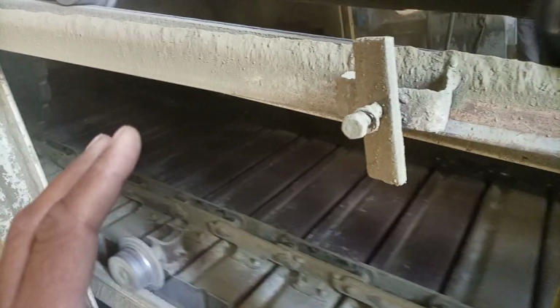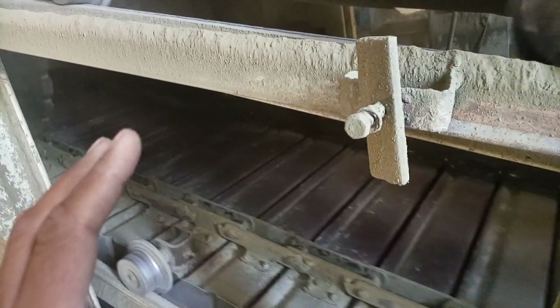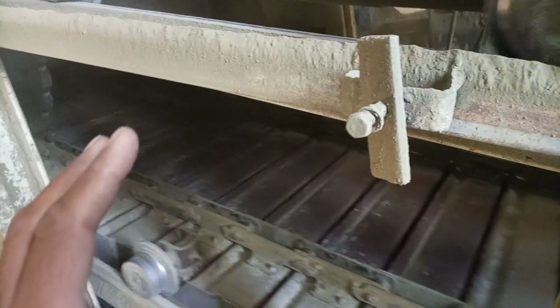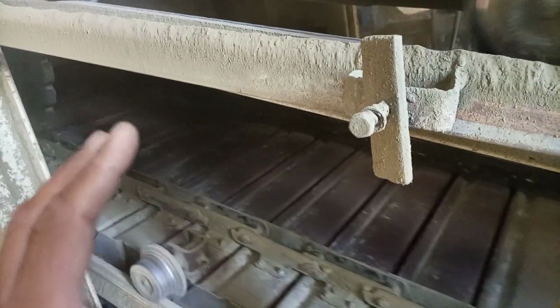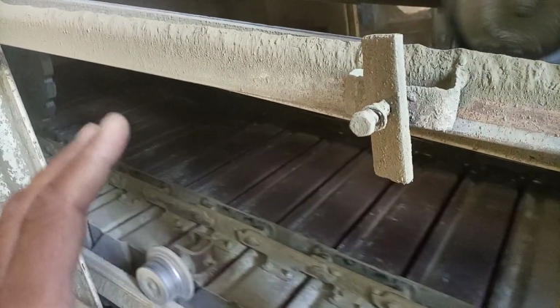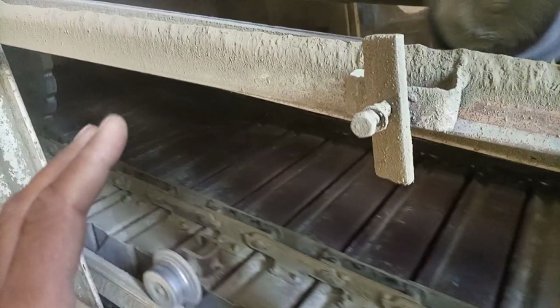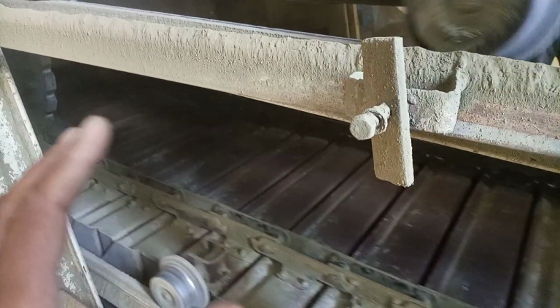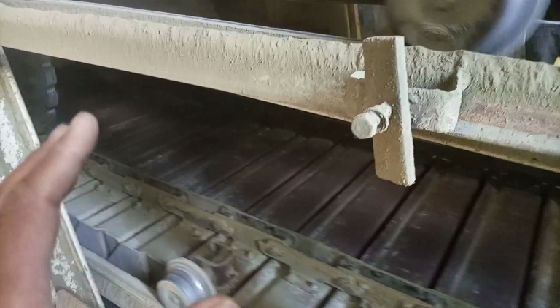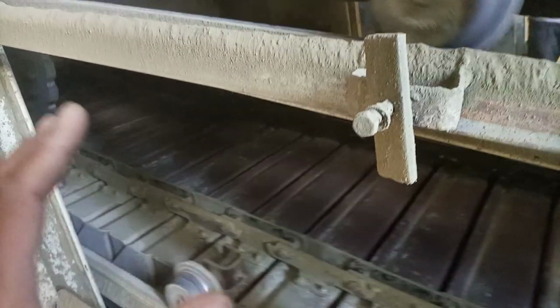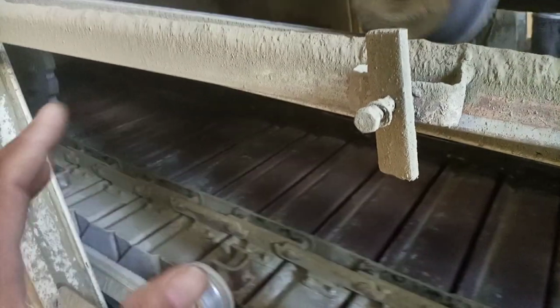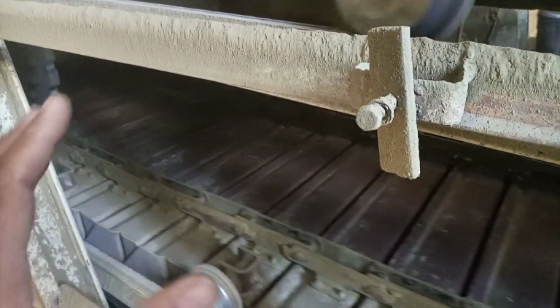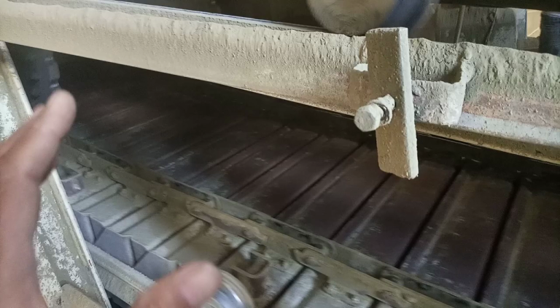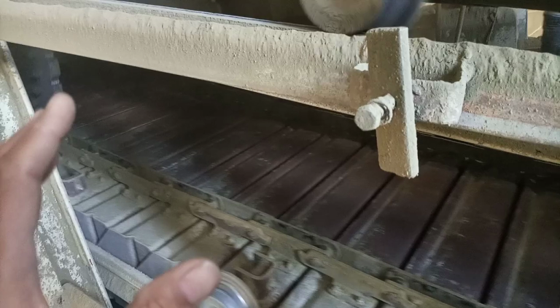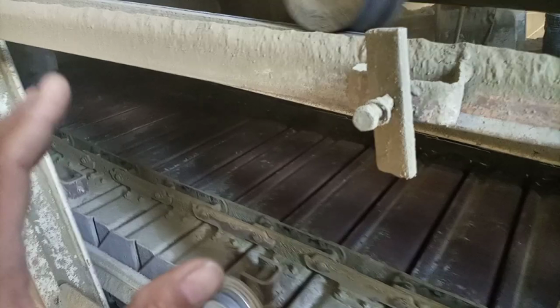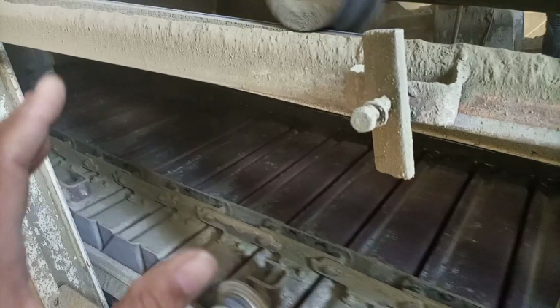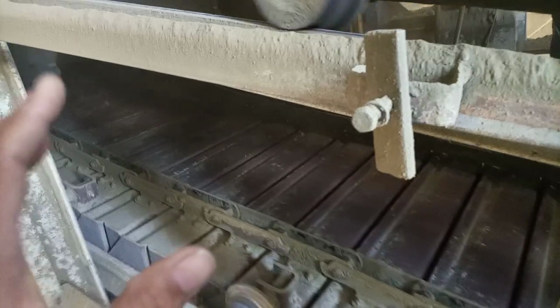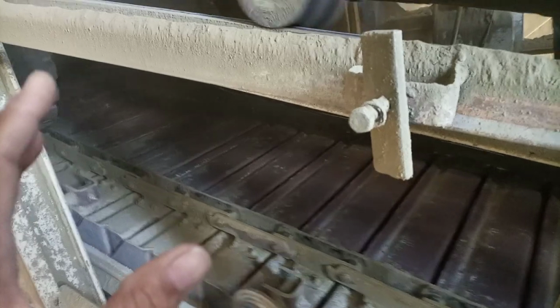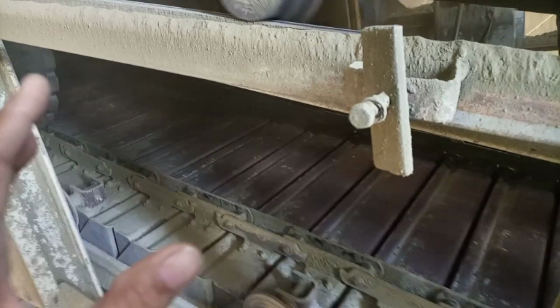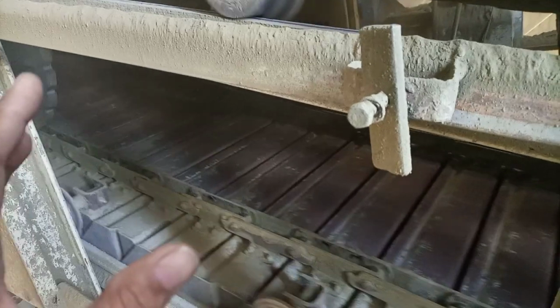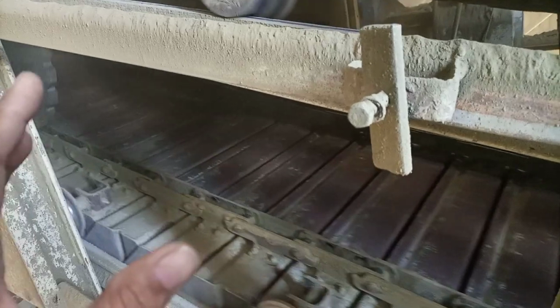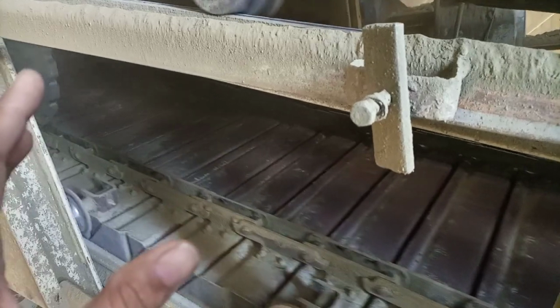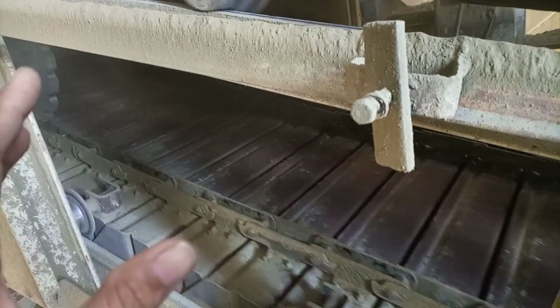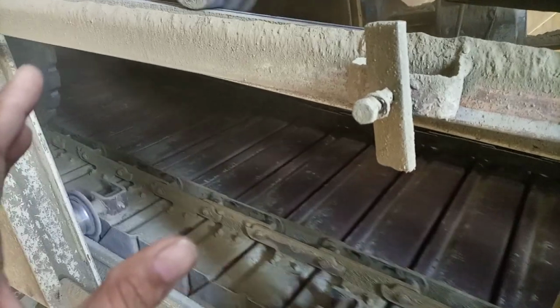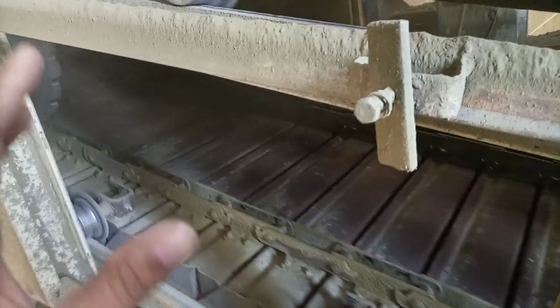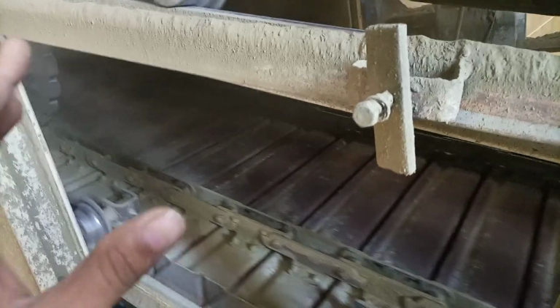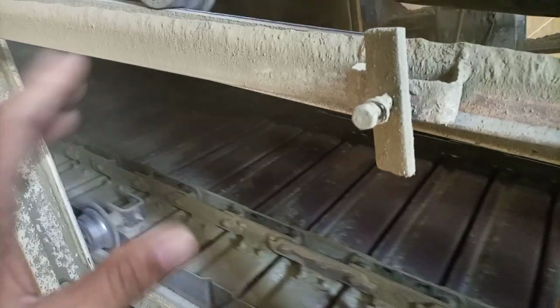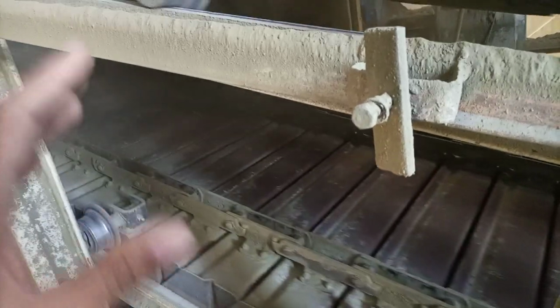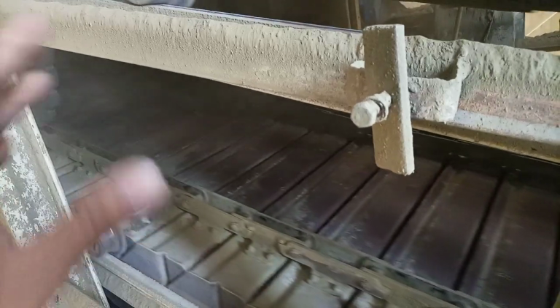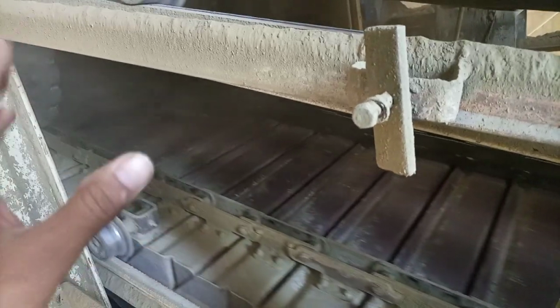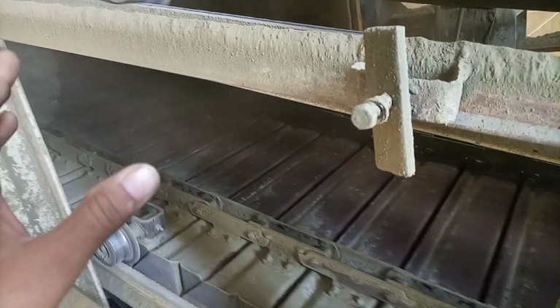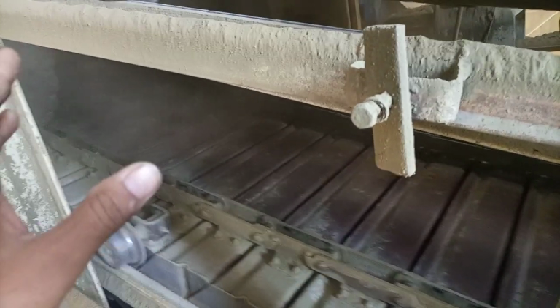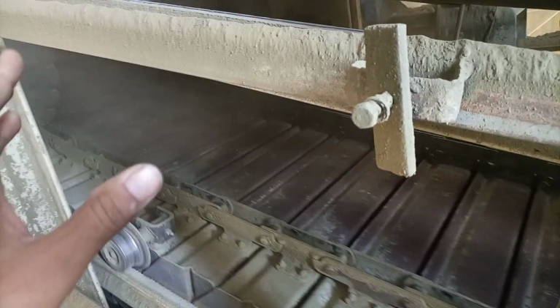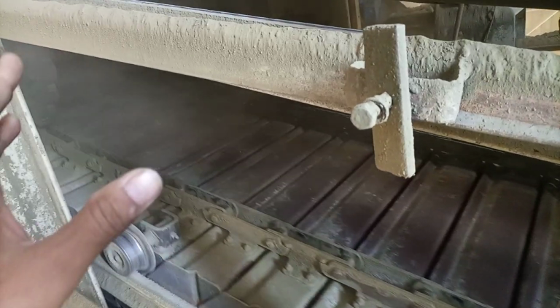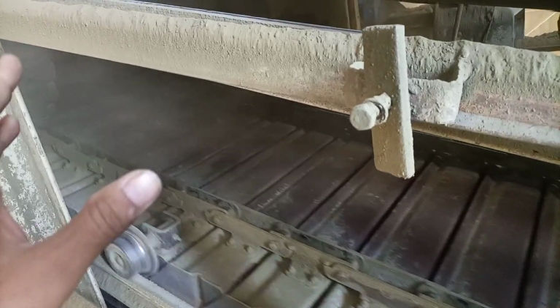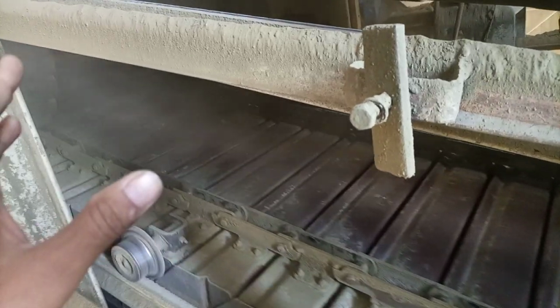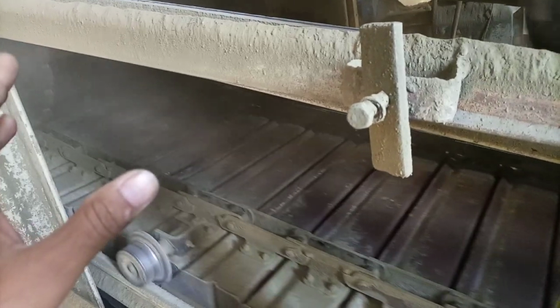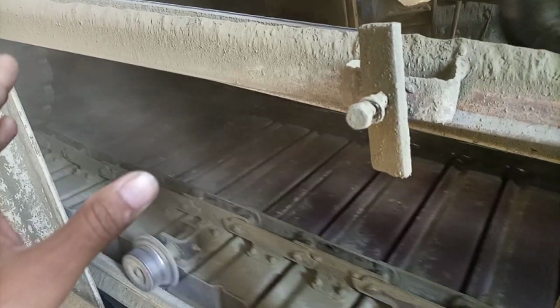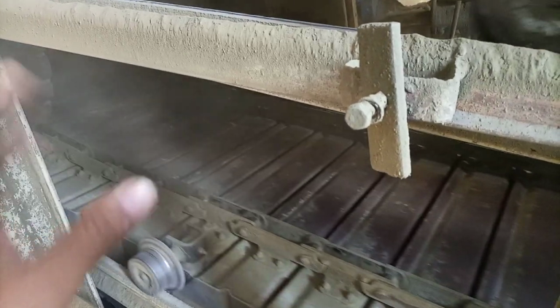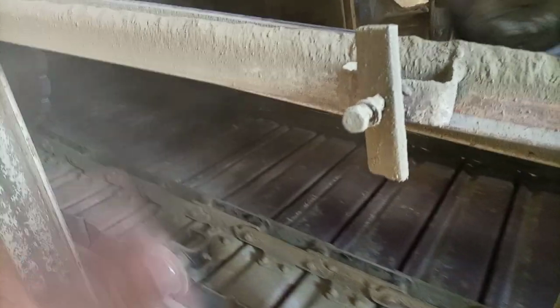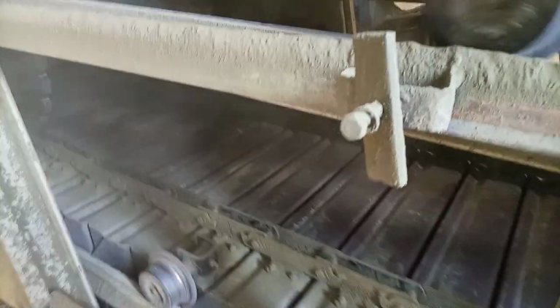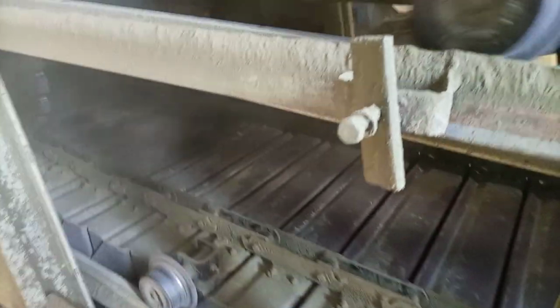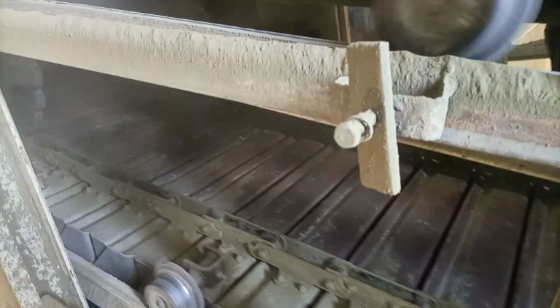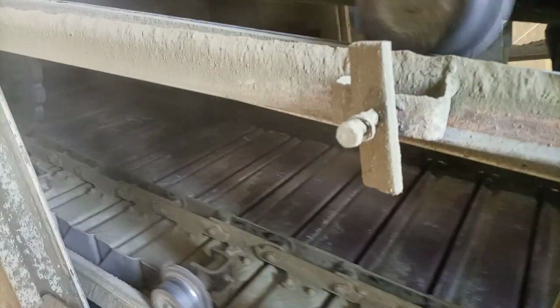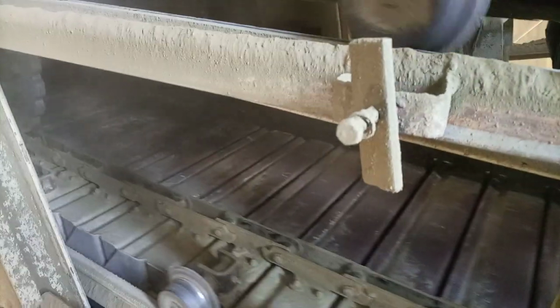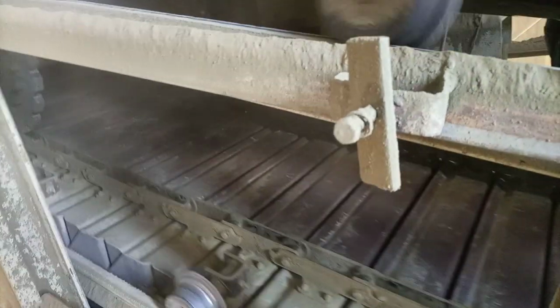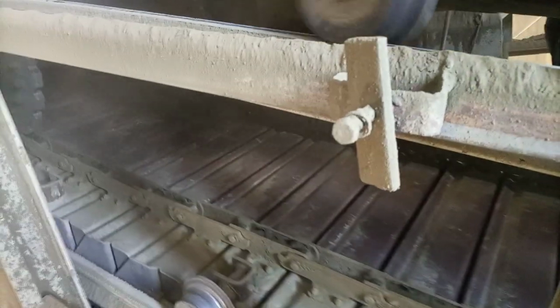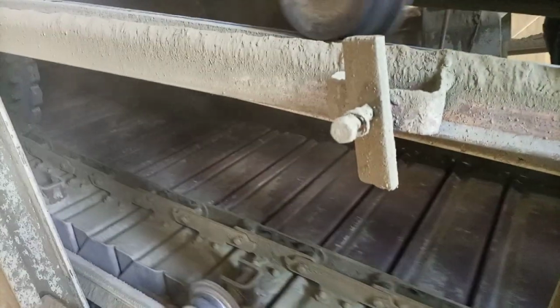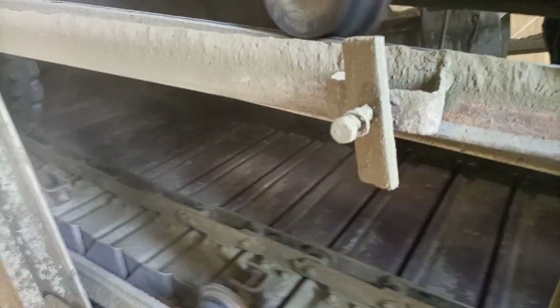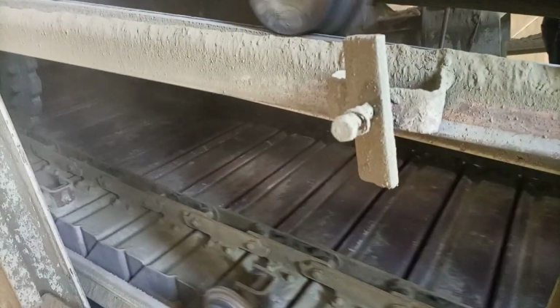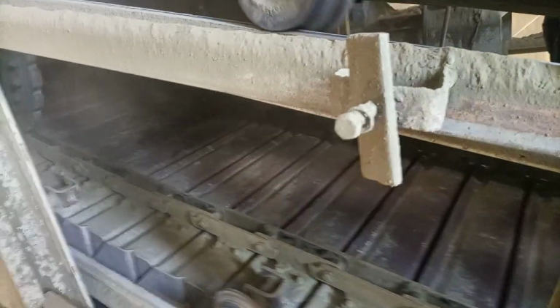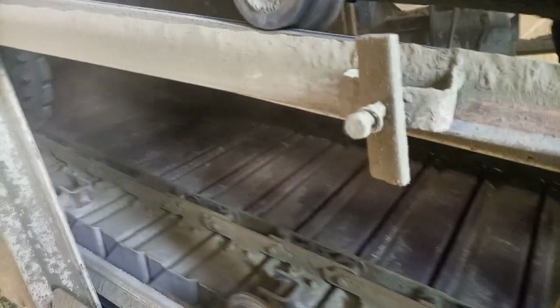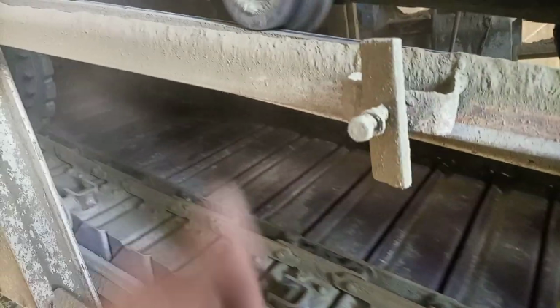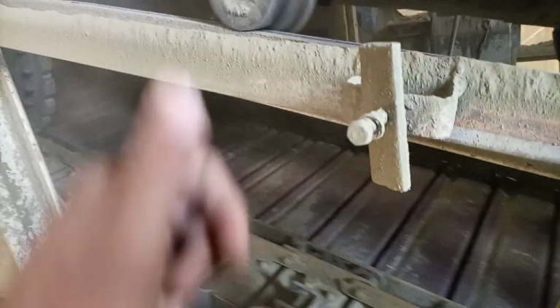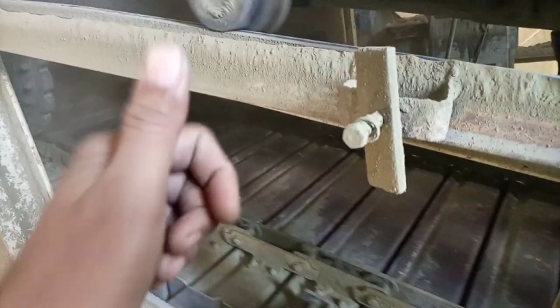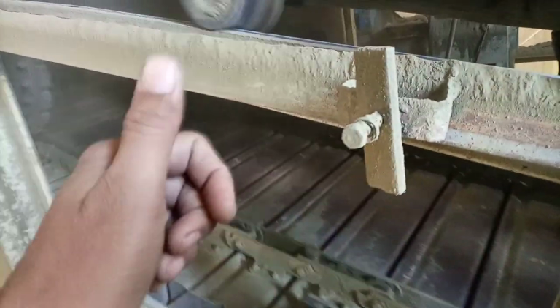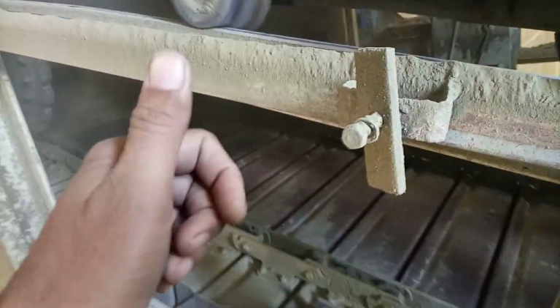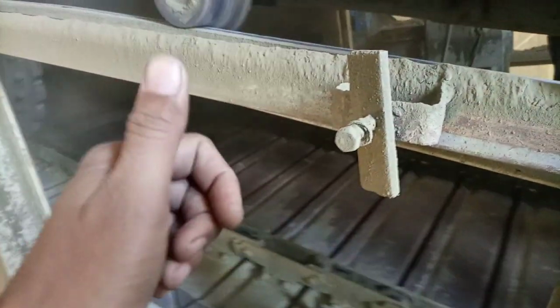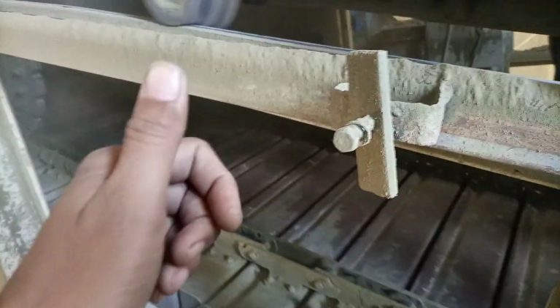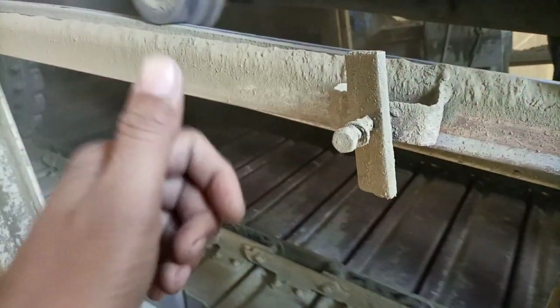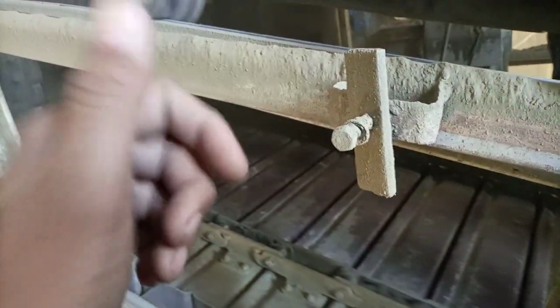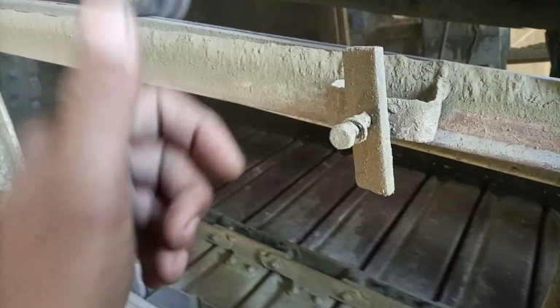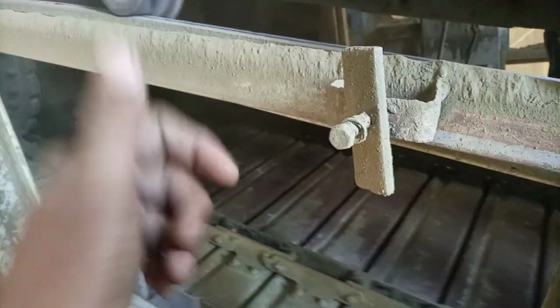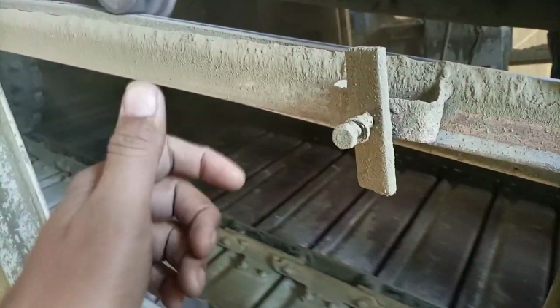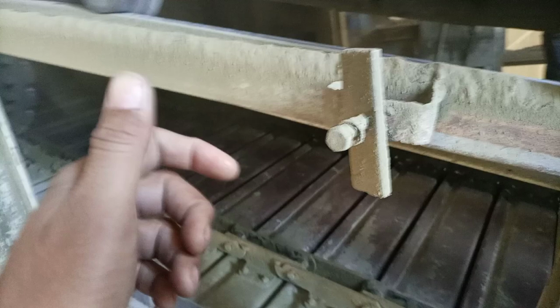I think you can barely hear me because there is too much sound created by this fan conveyor. Thank you for watching.